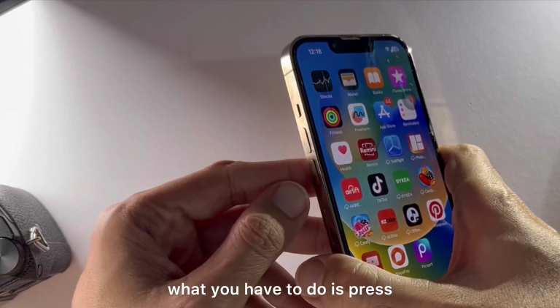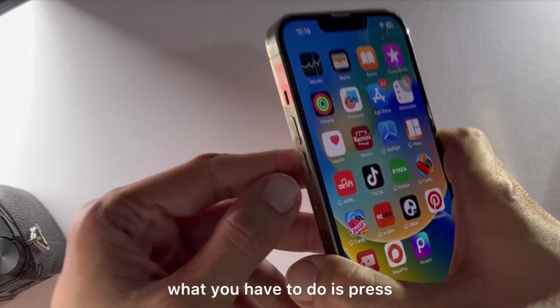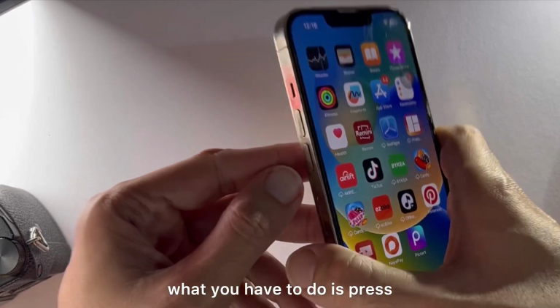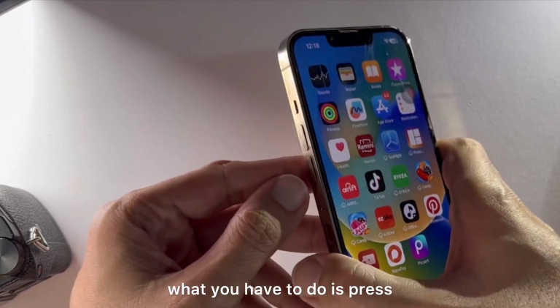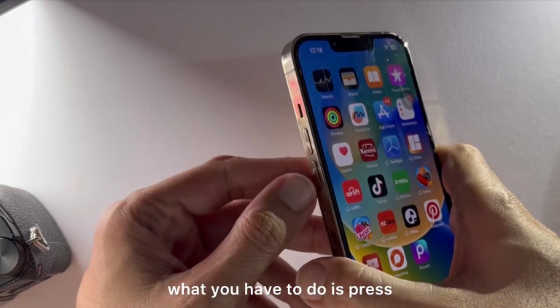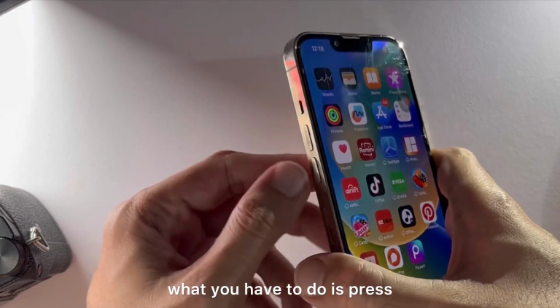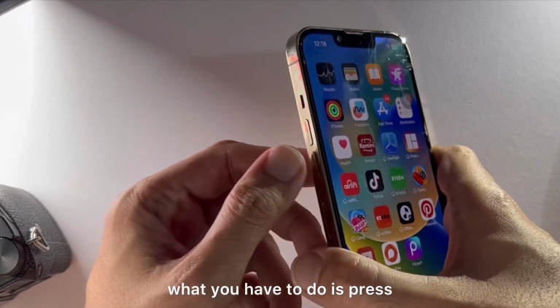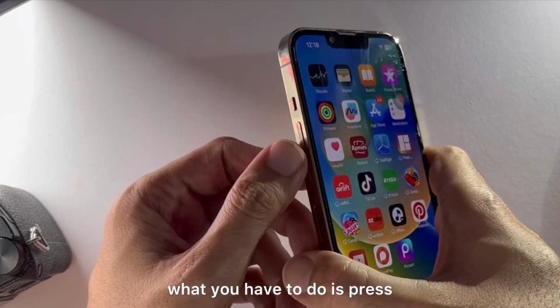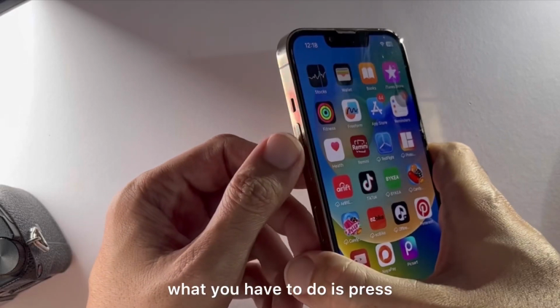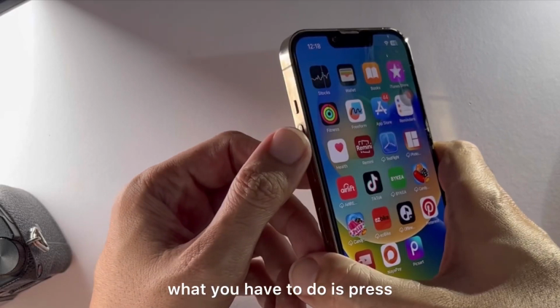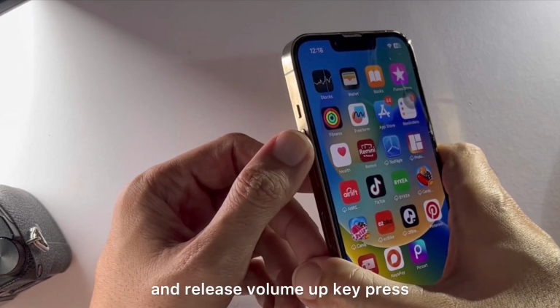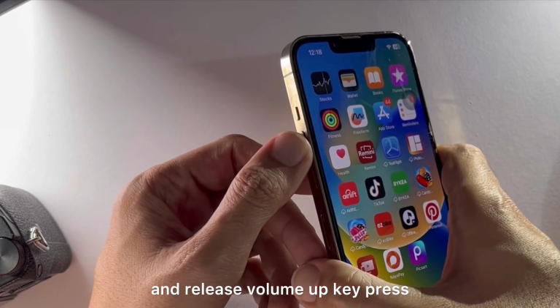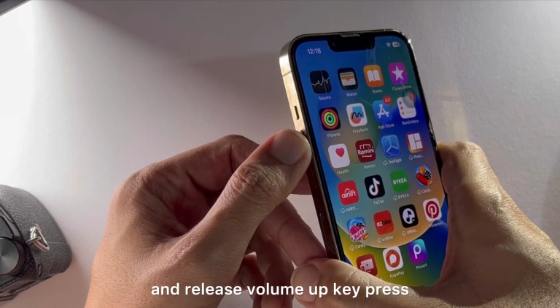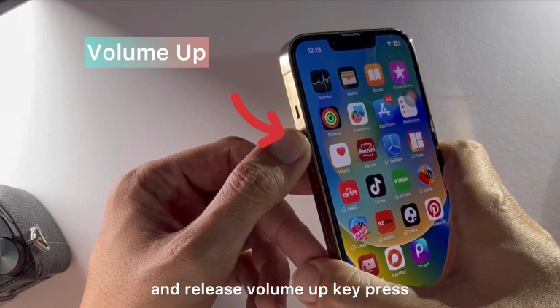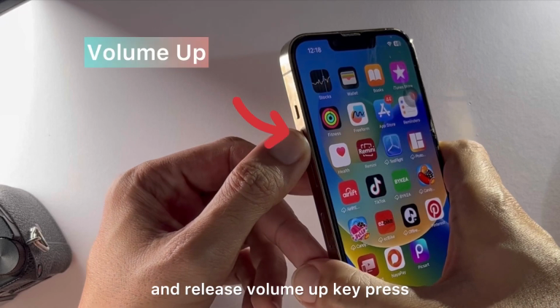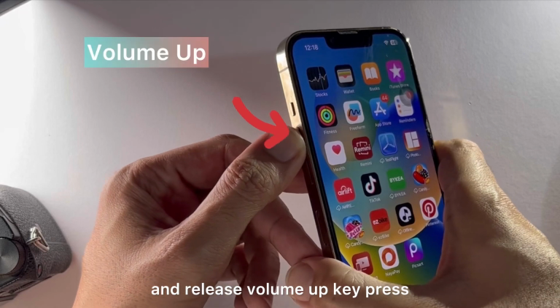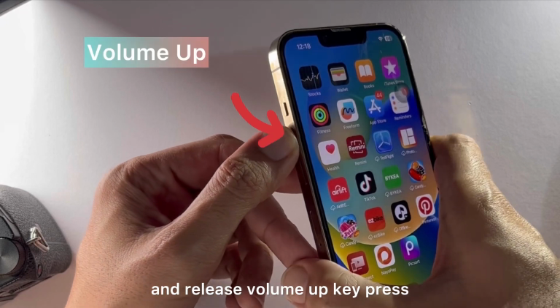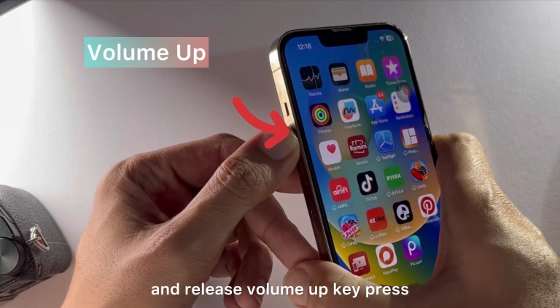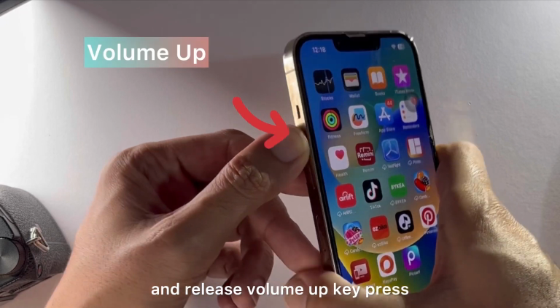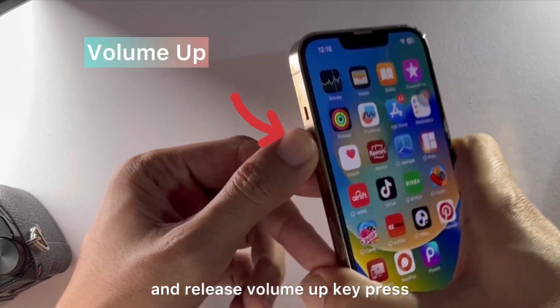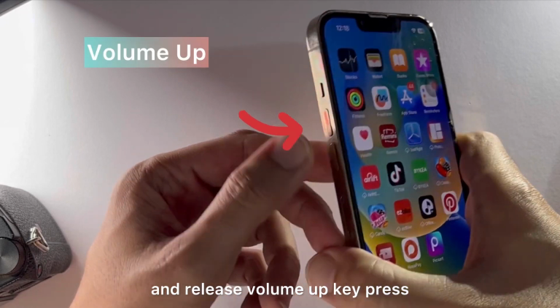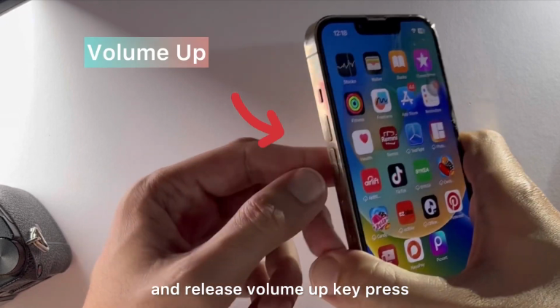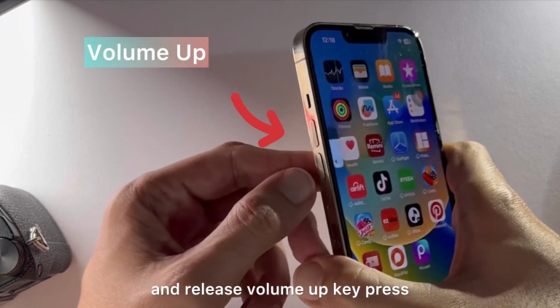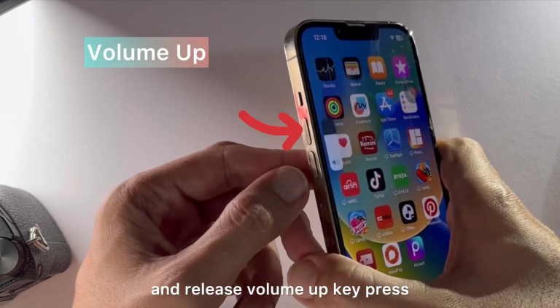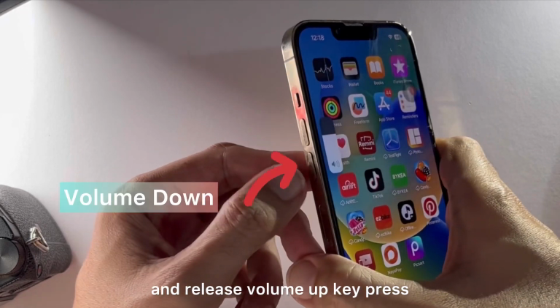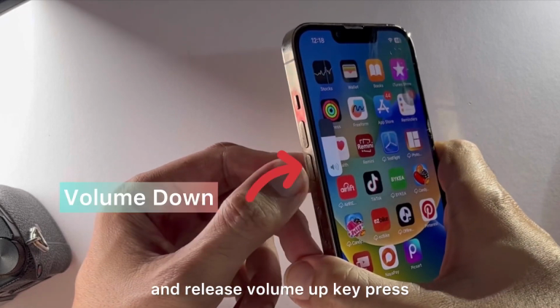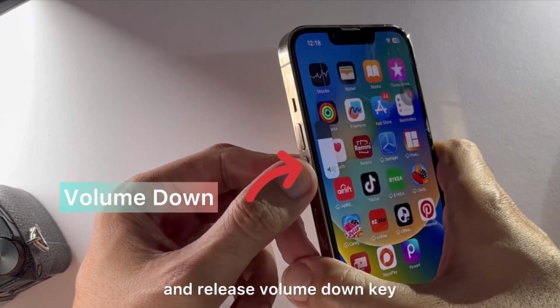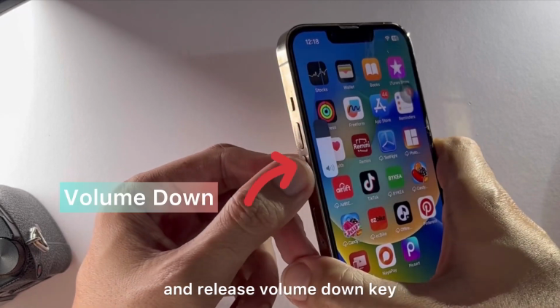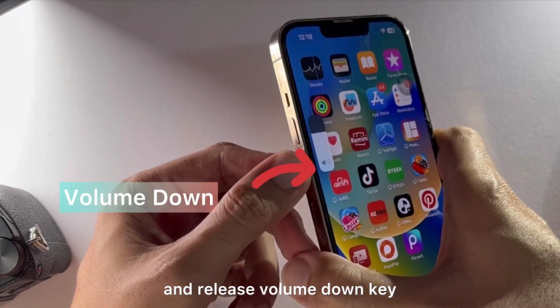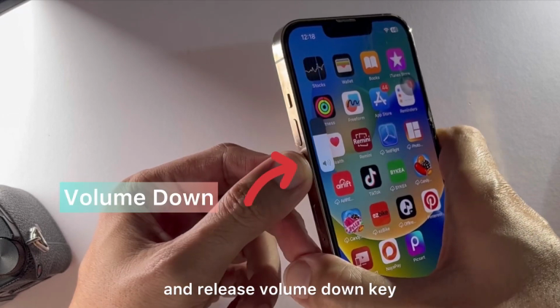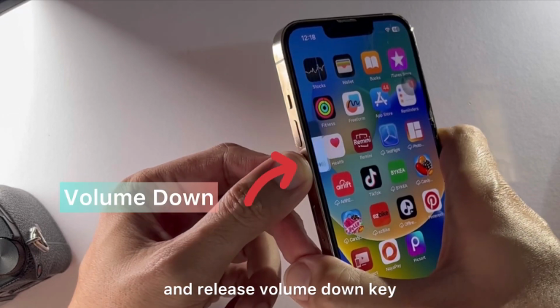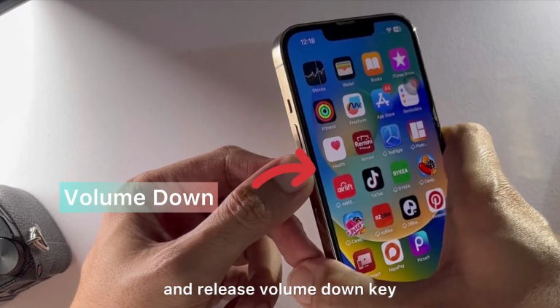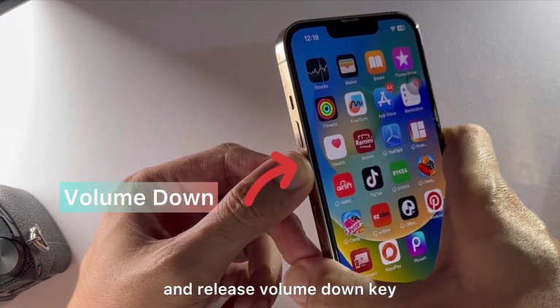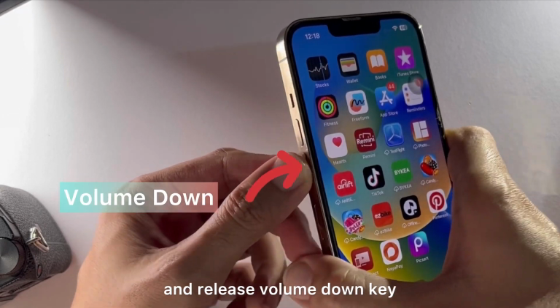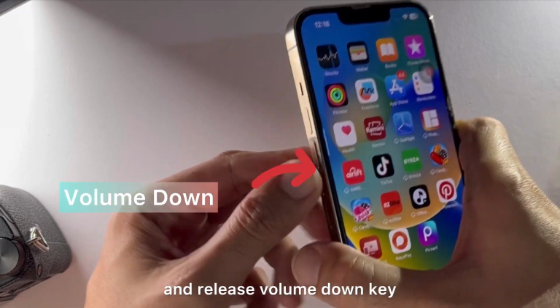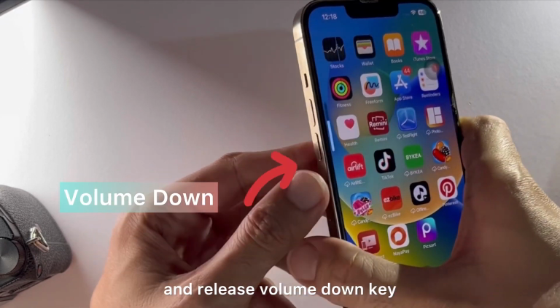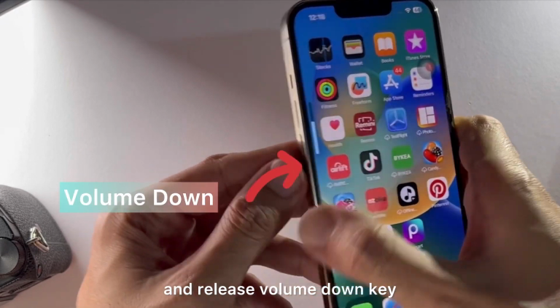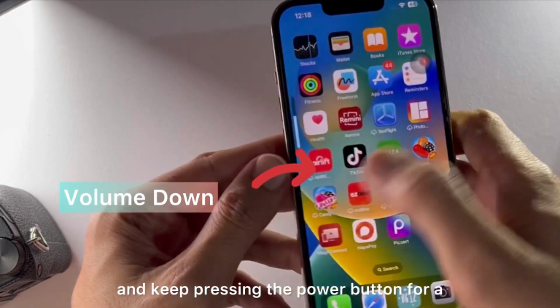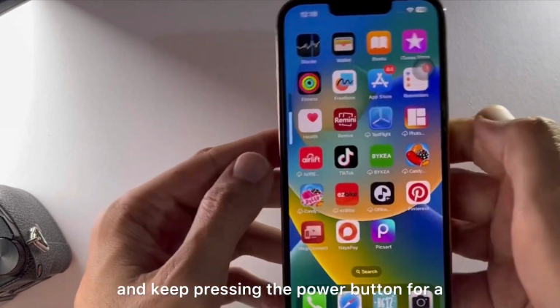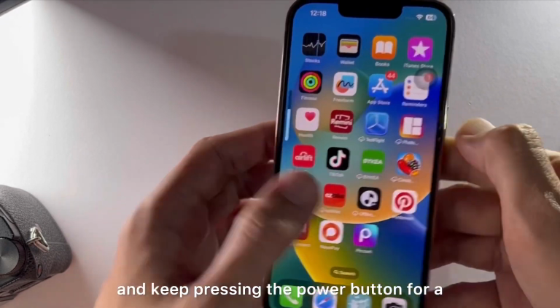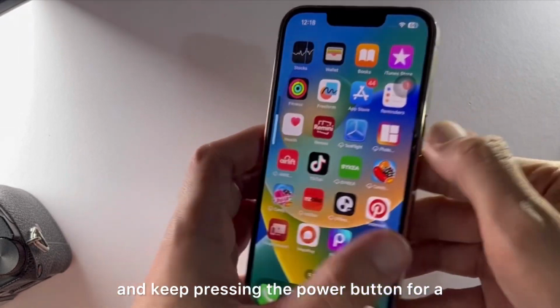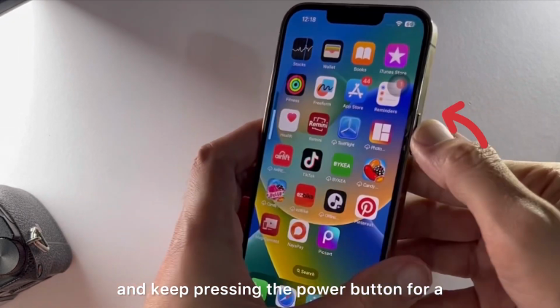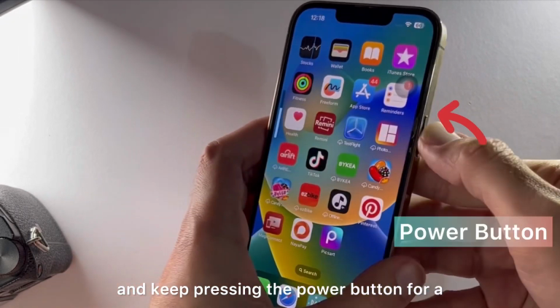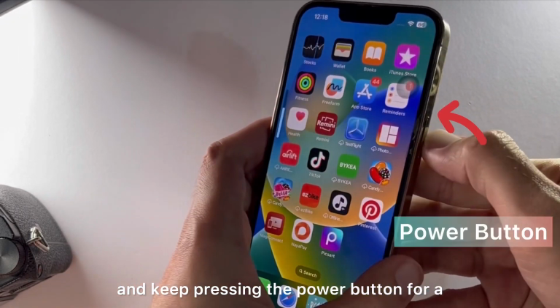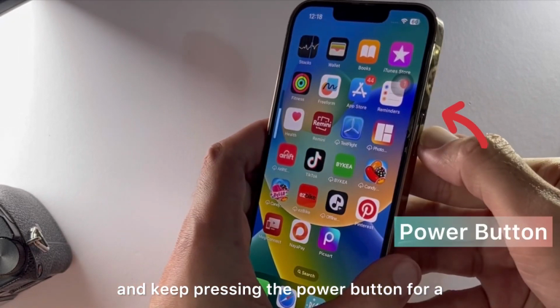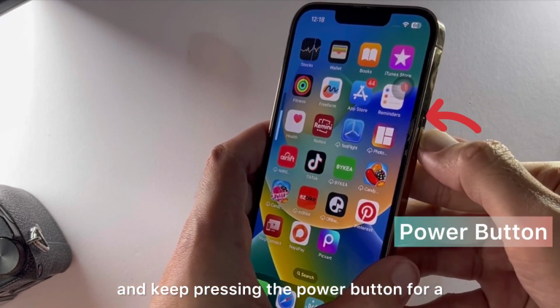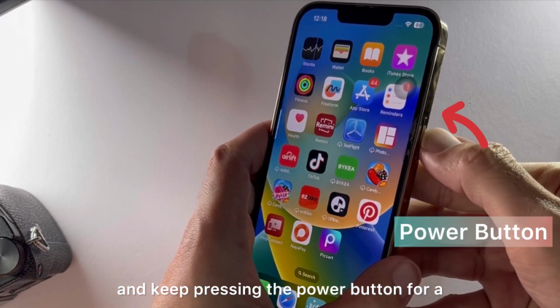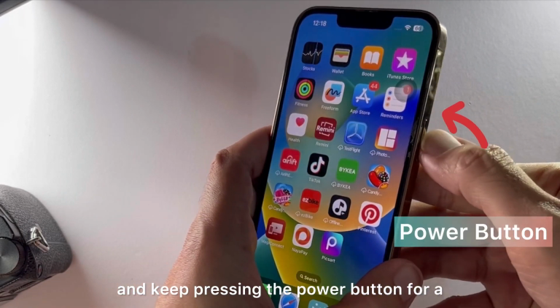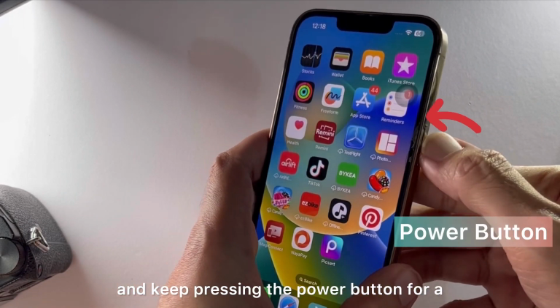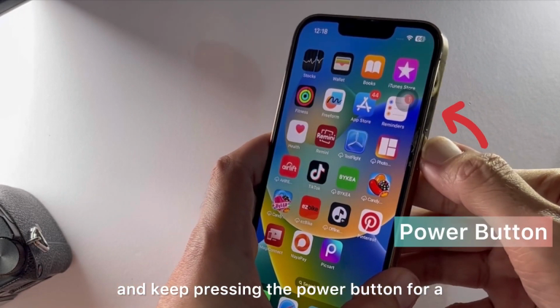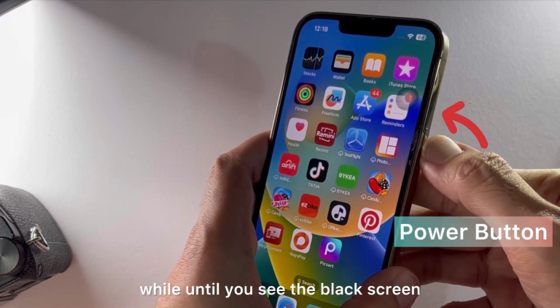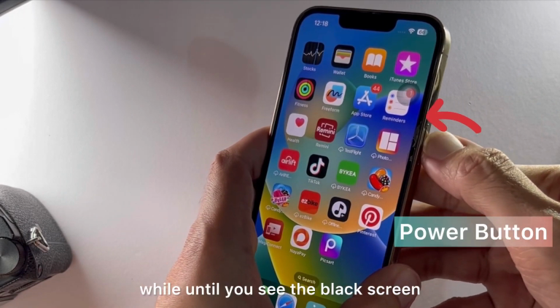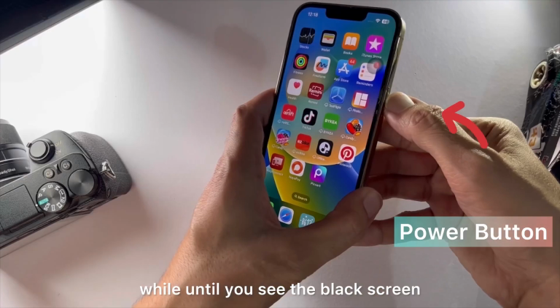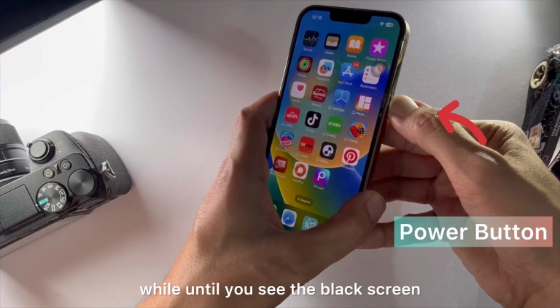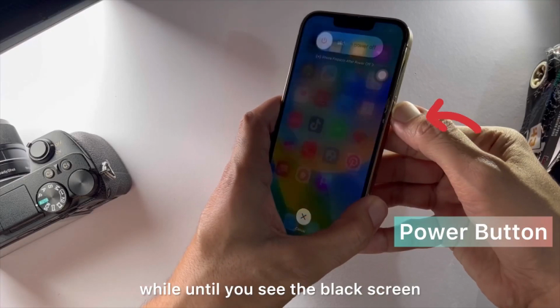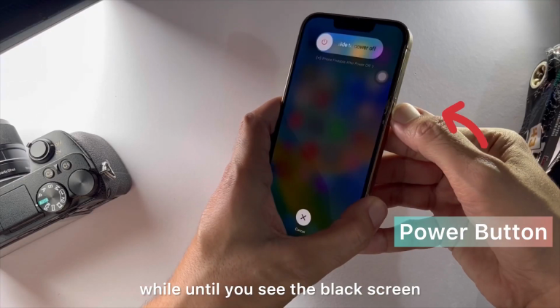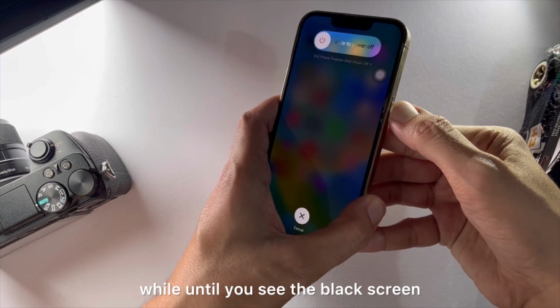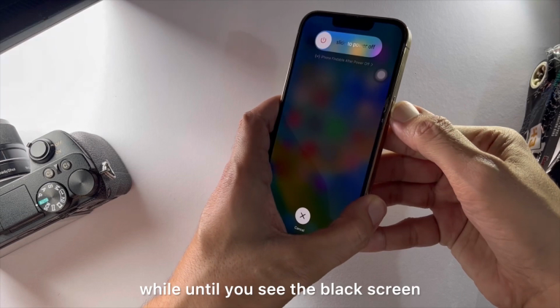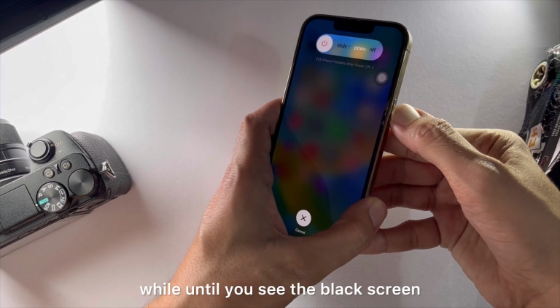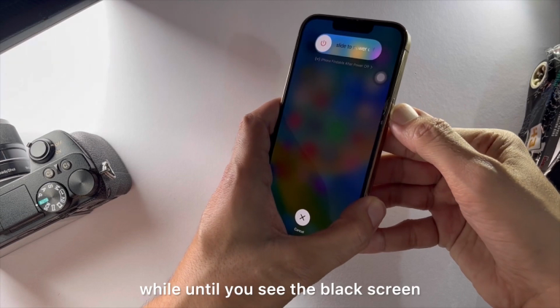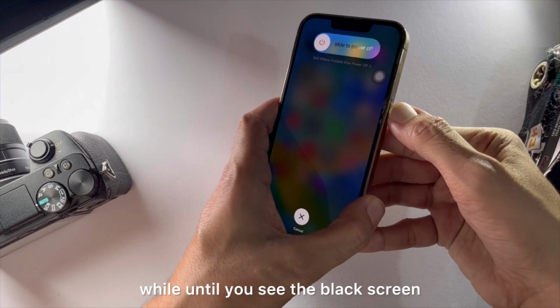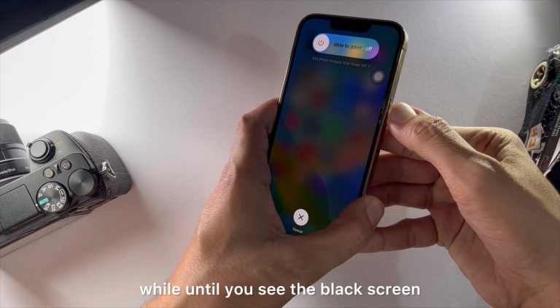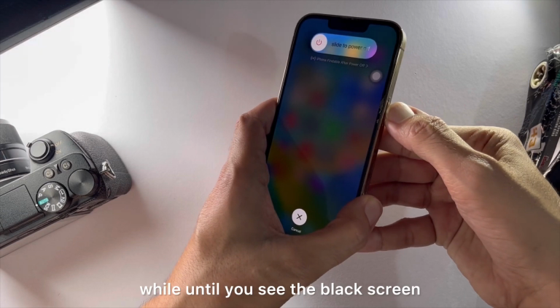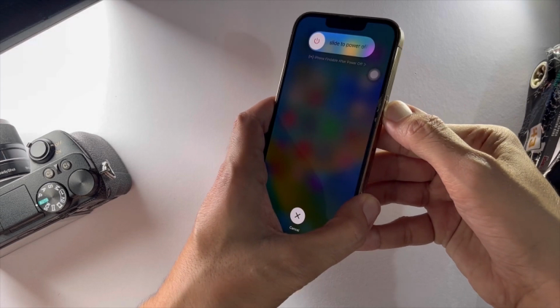What you have to do is press and release the volume up key, press and release the volume down key, and keep pressing the power button for a while until you see the black screen.